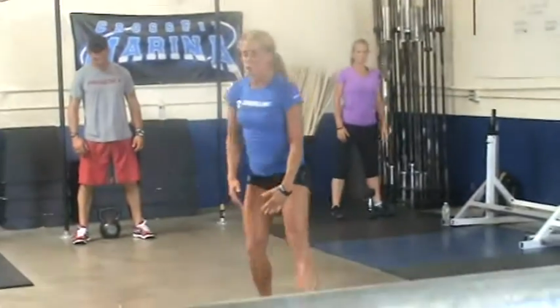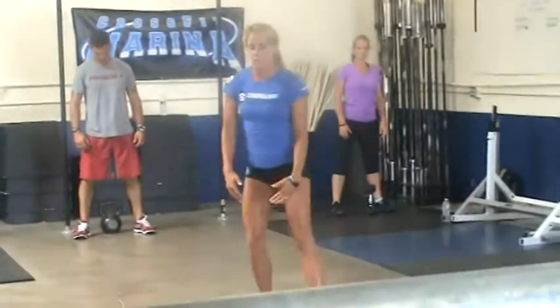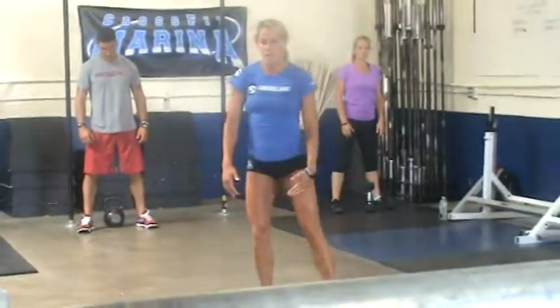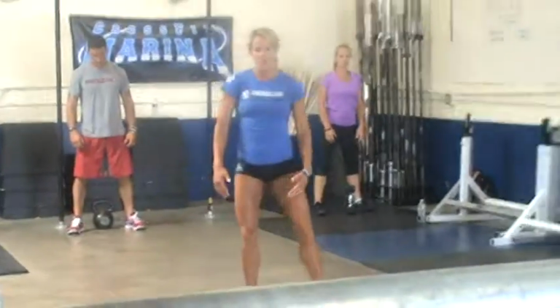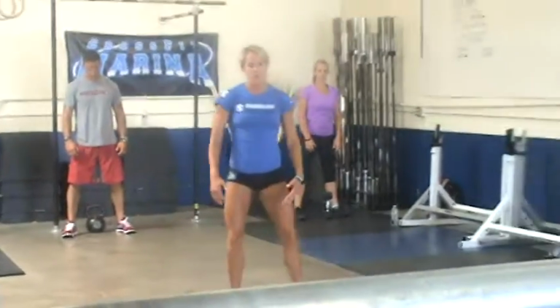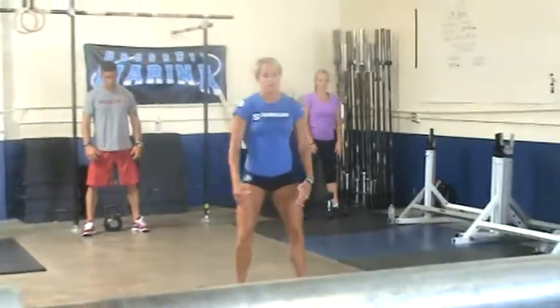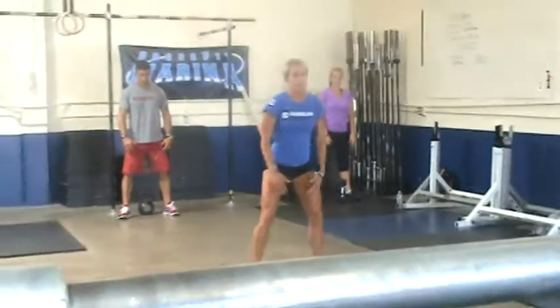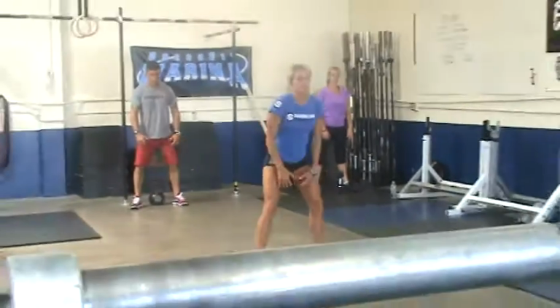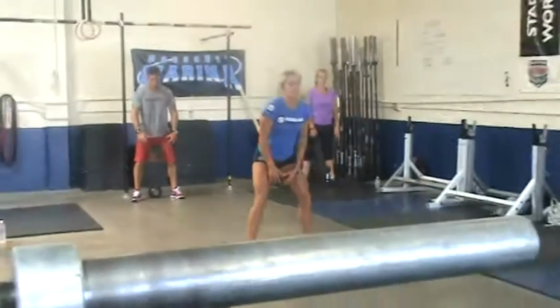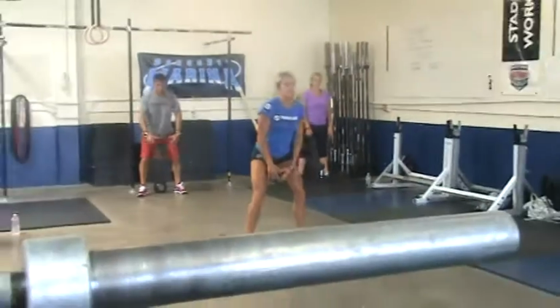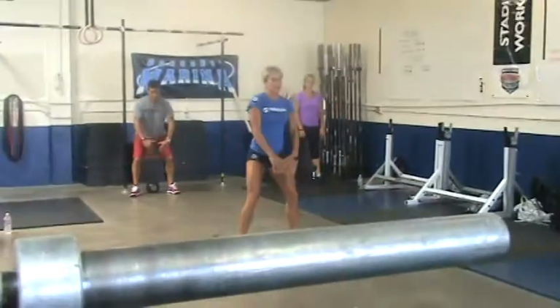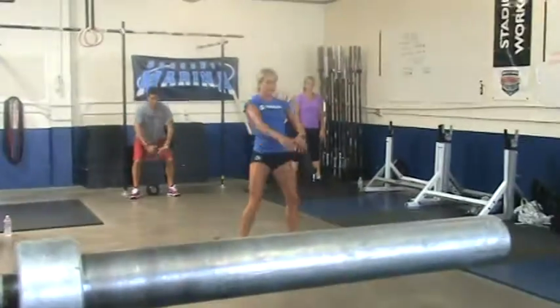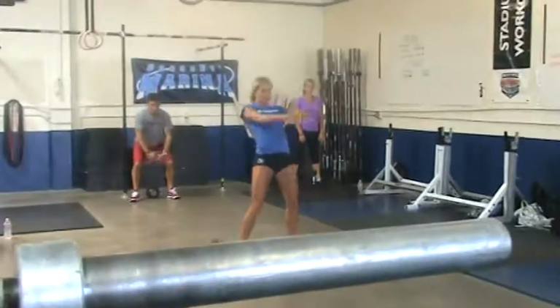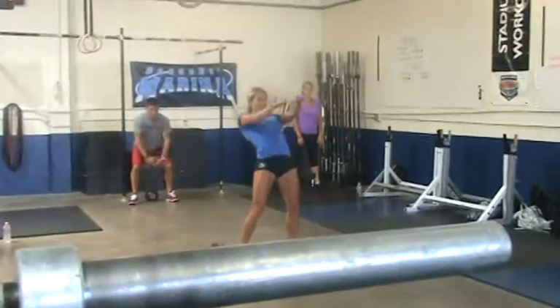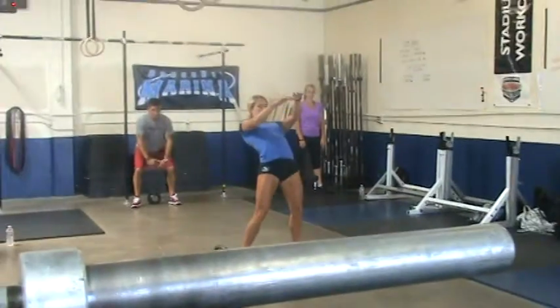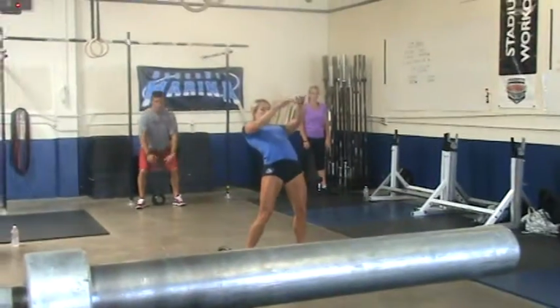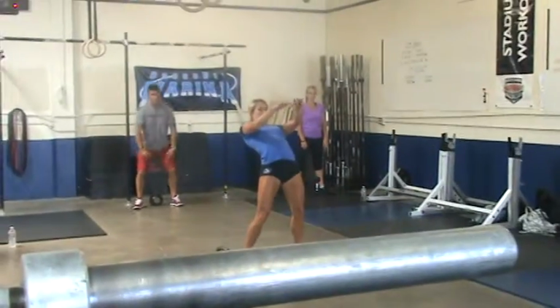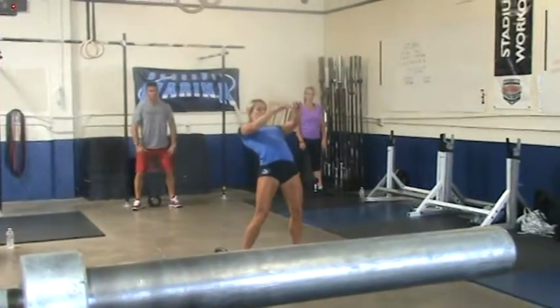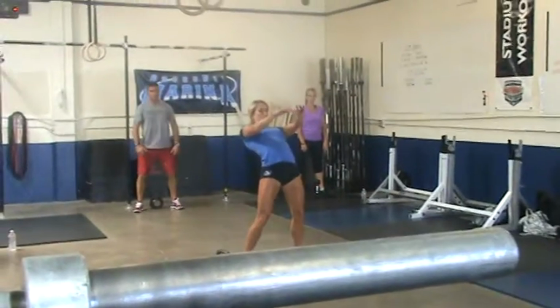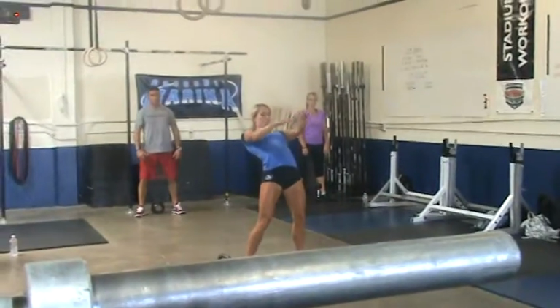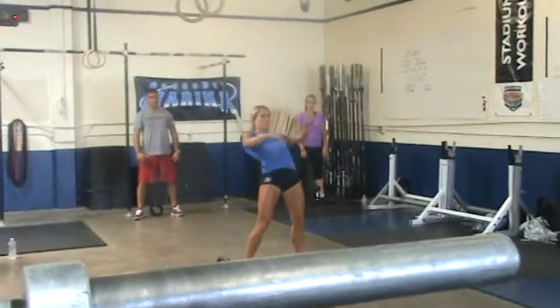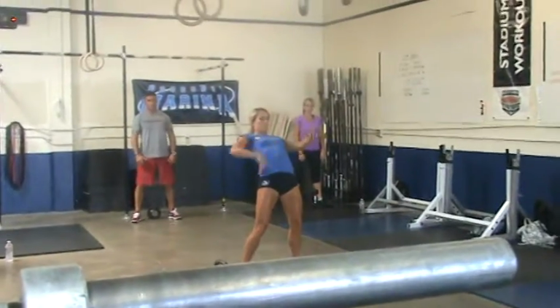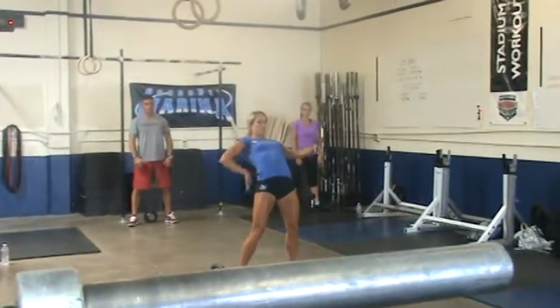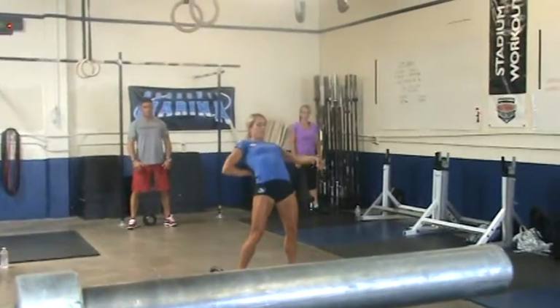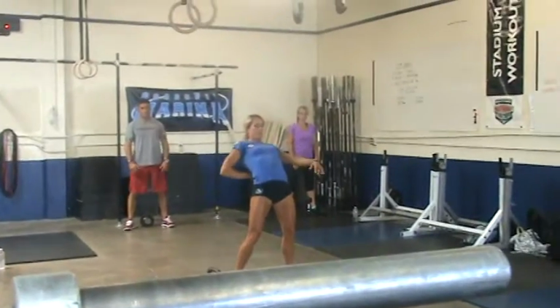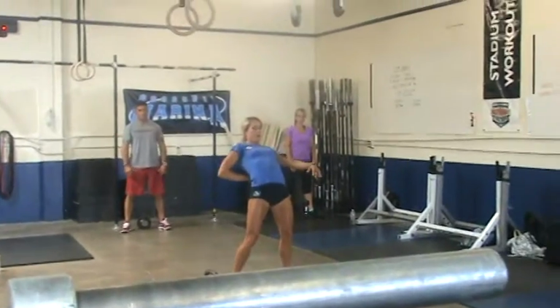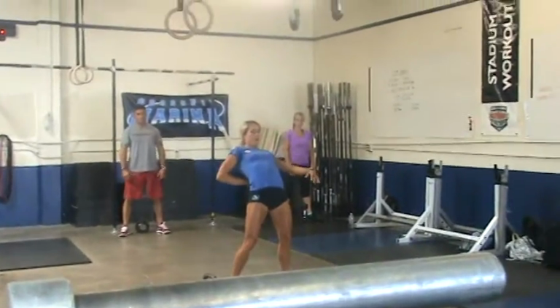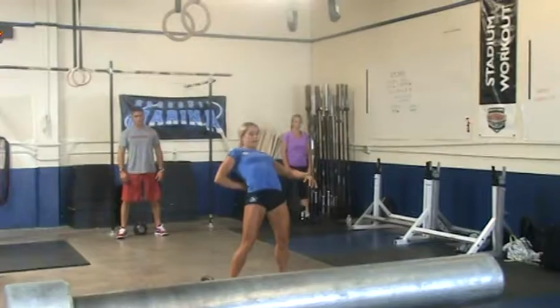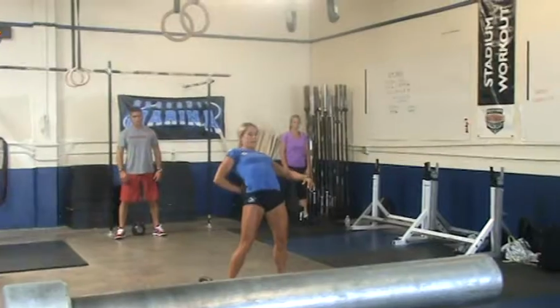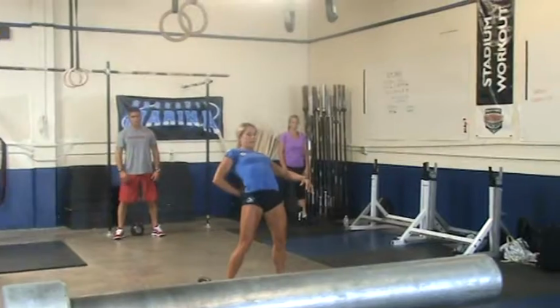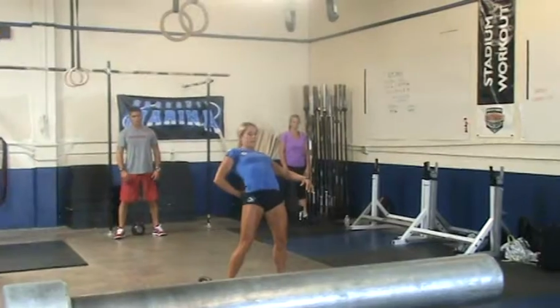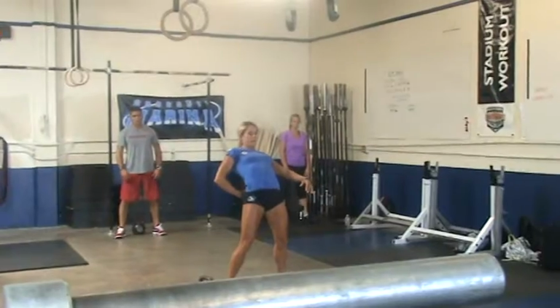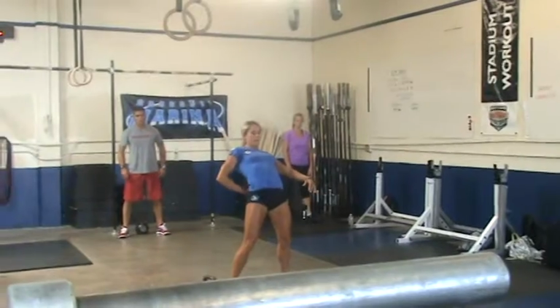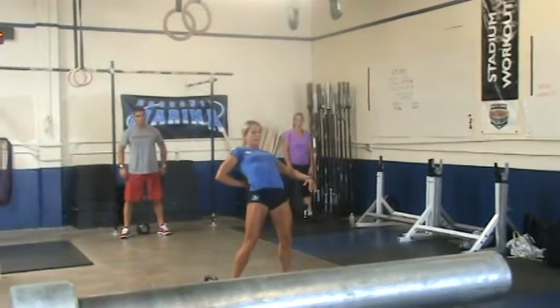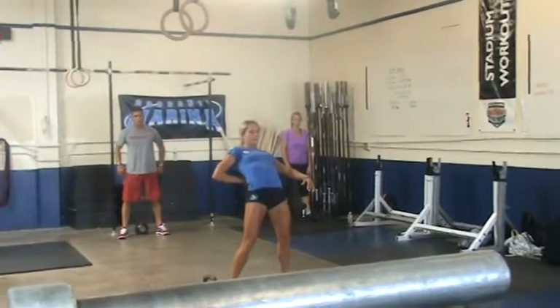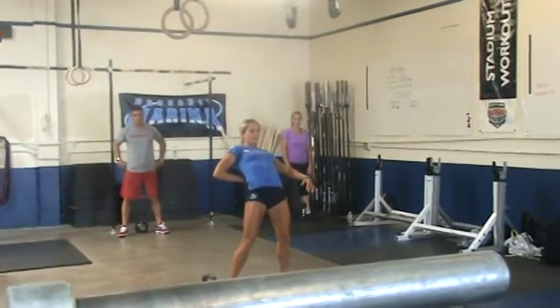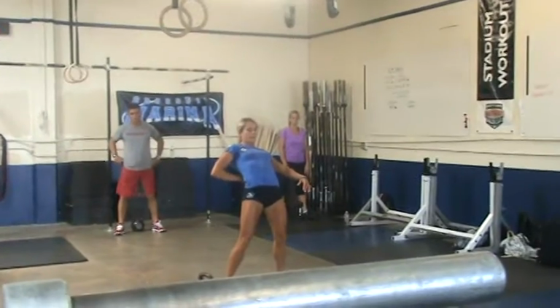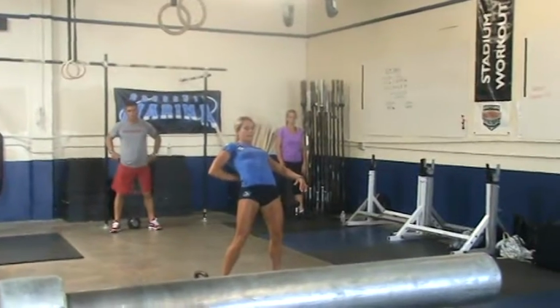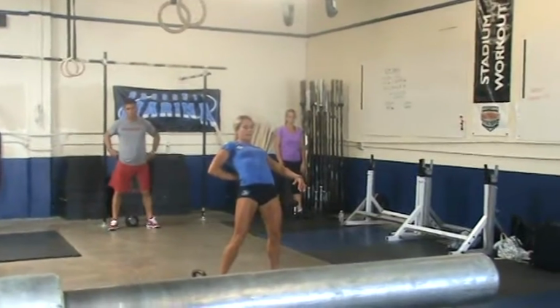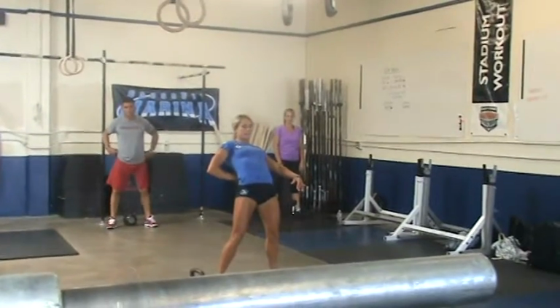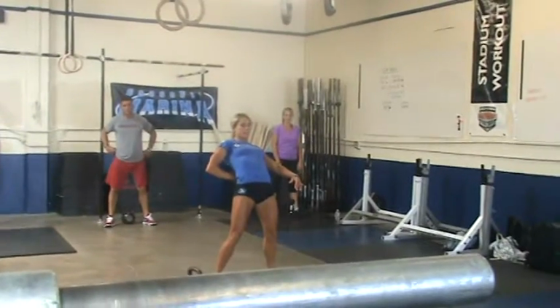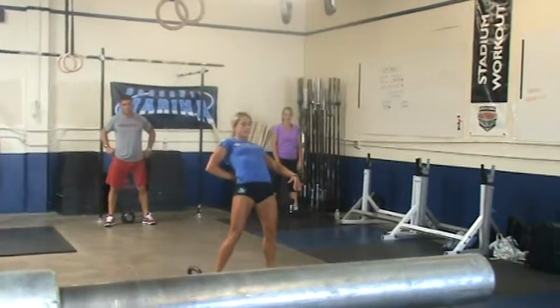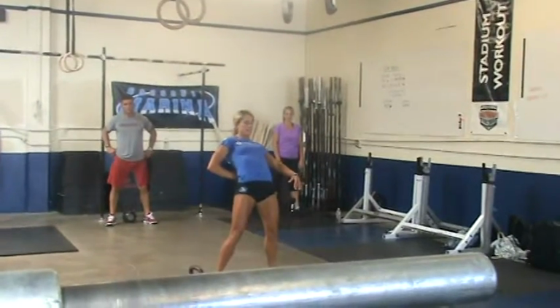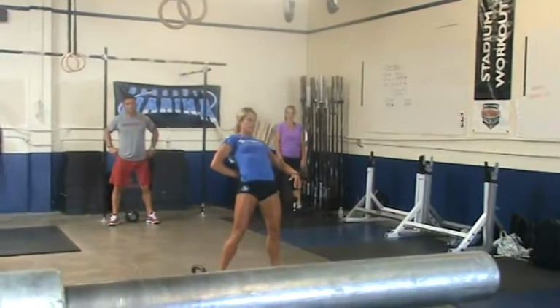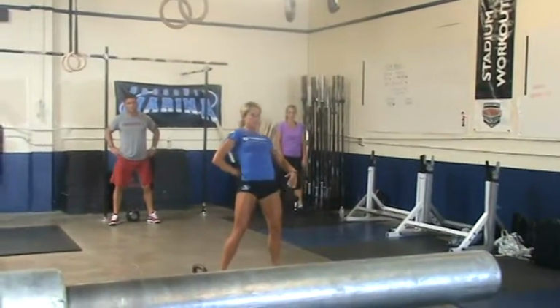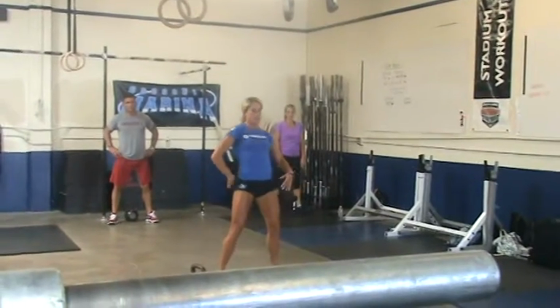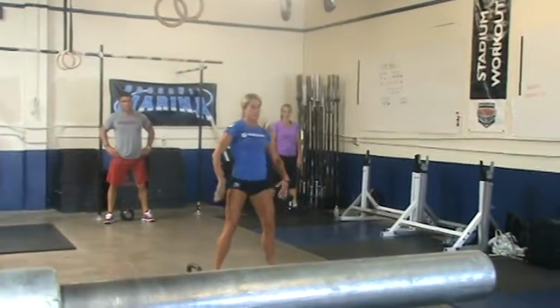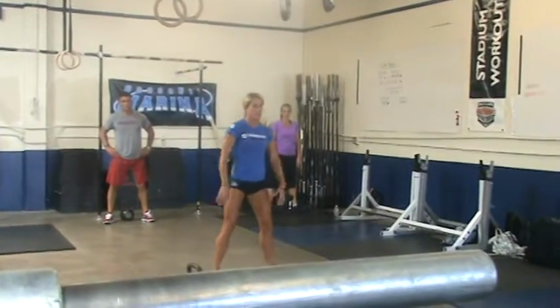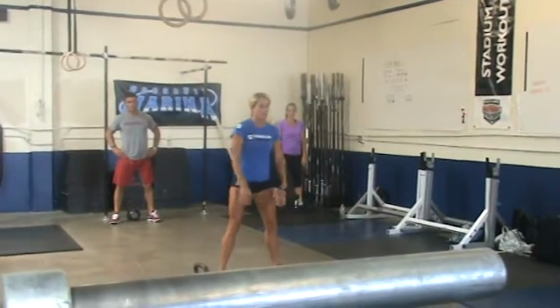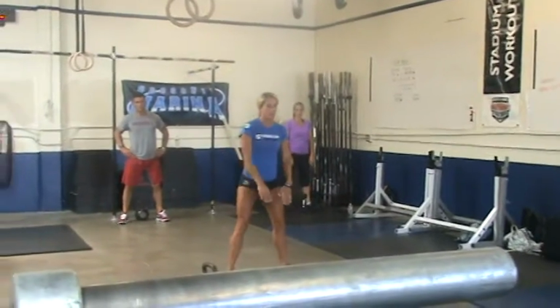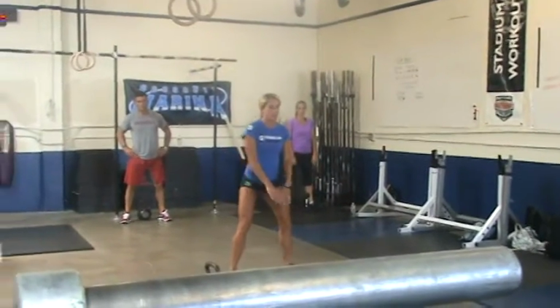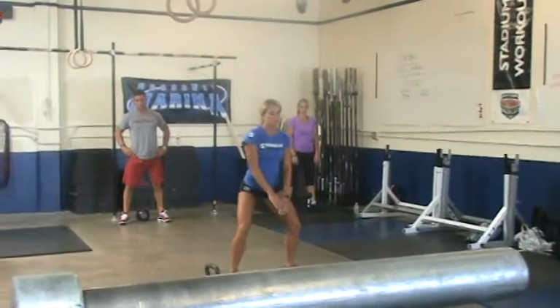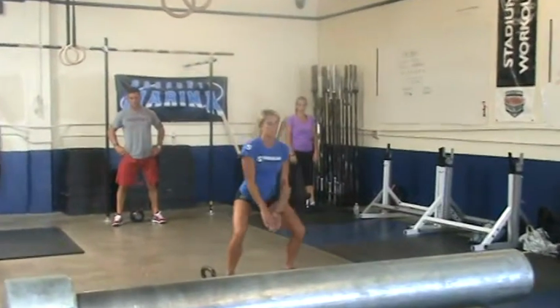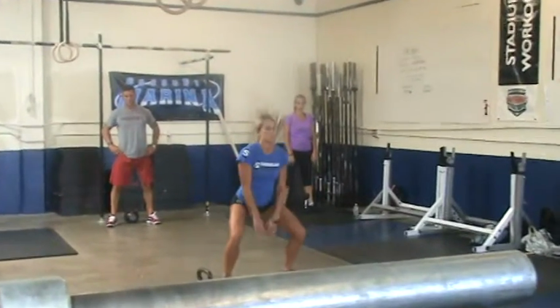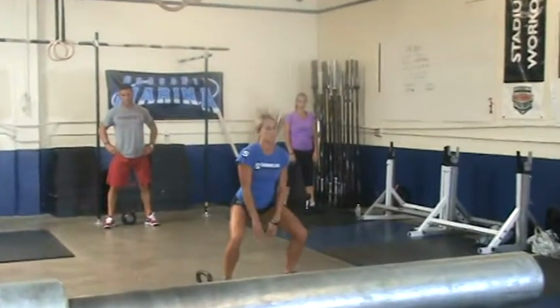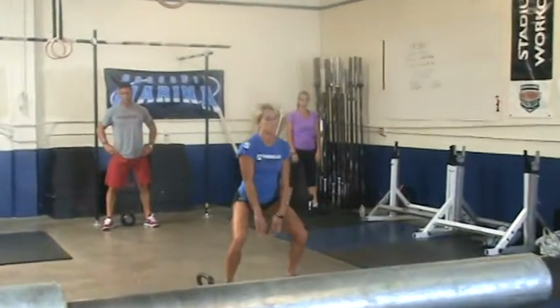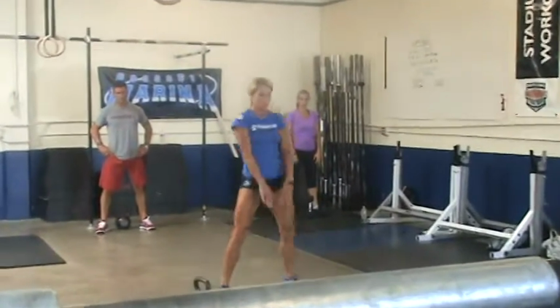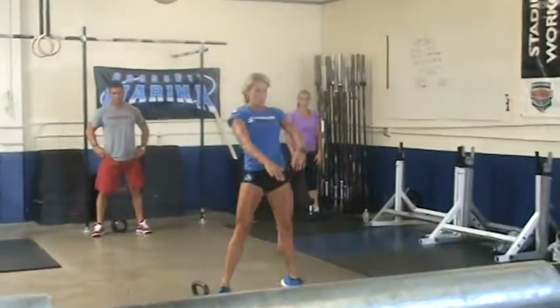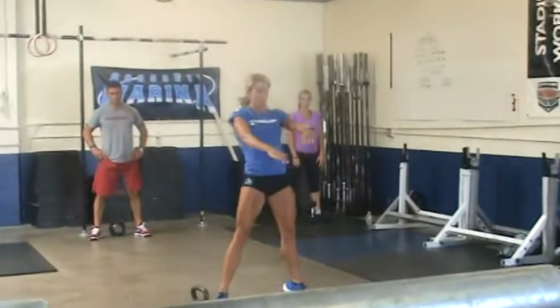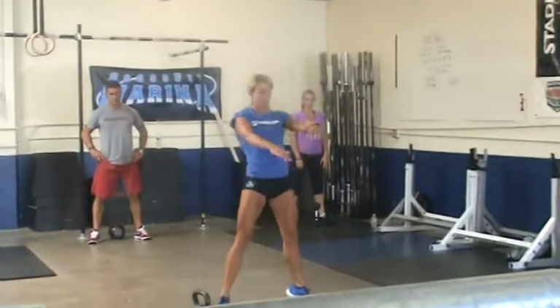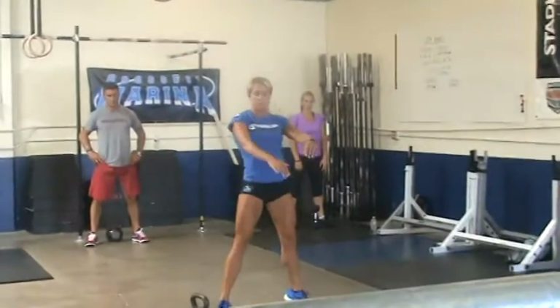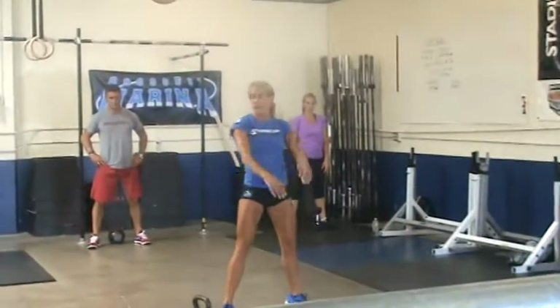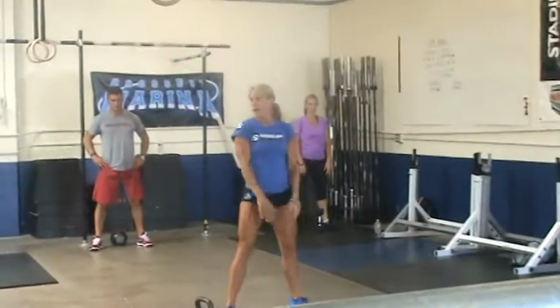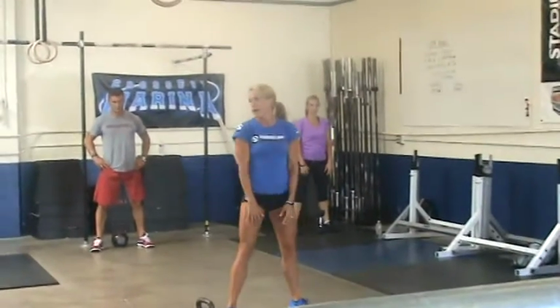When you snap your hips forward, try not to do this where your back is hyperextended. I don't want that — just boom with that.